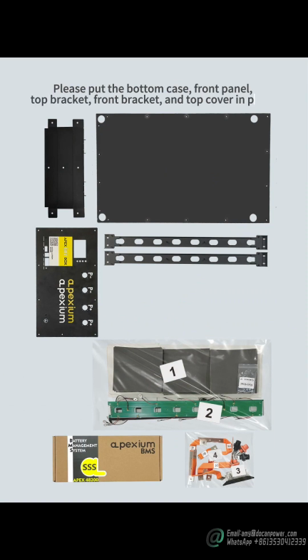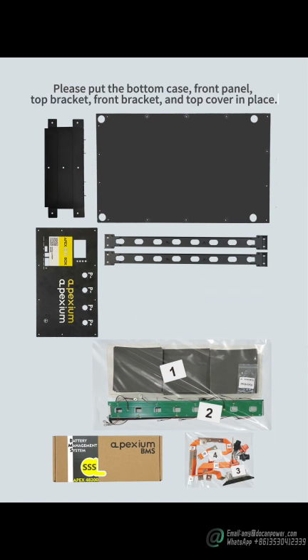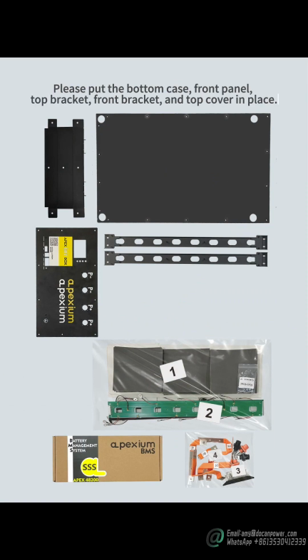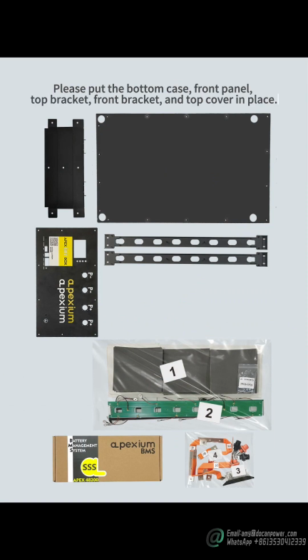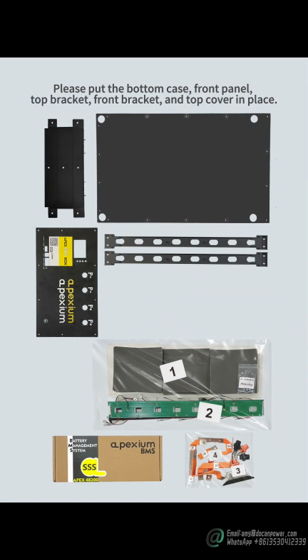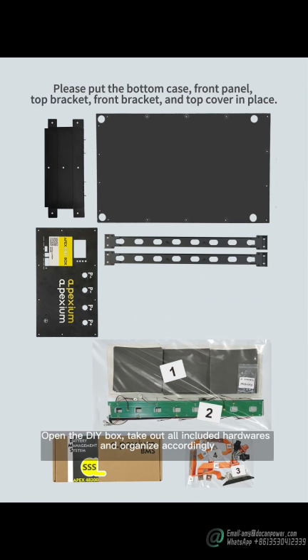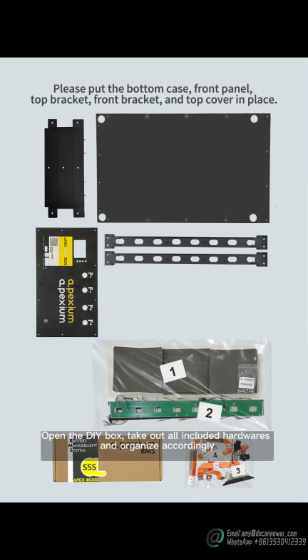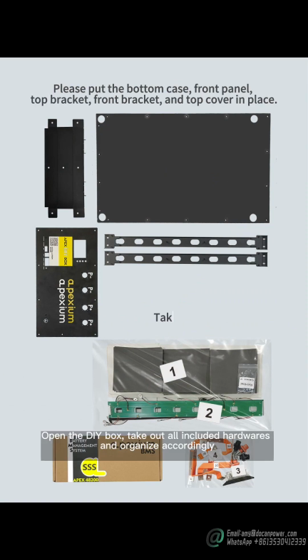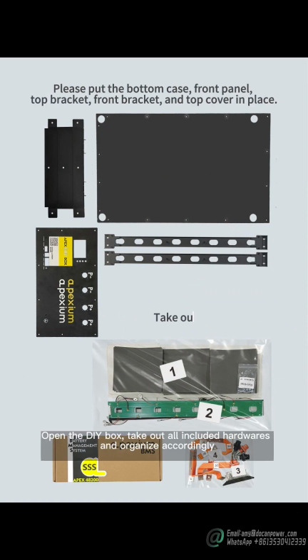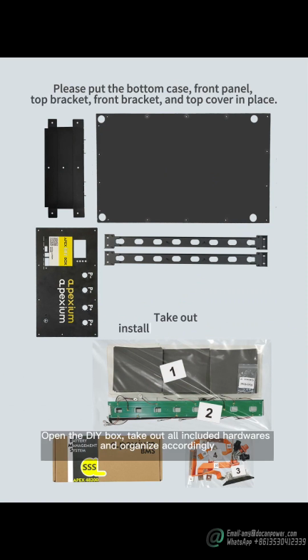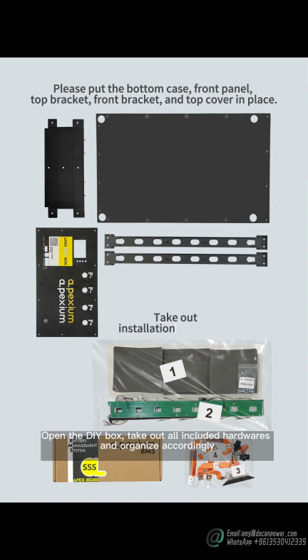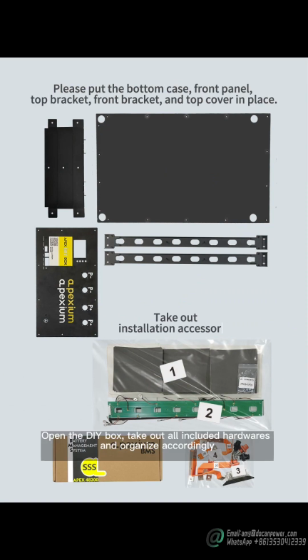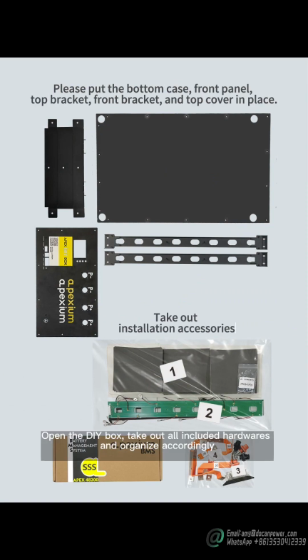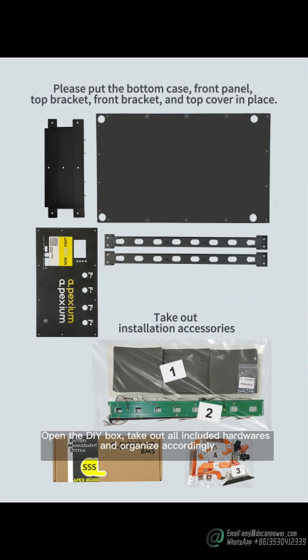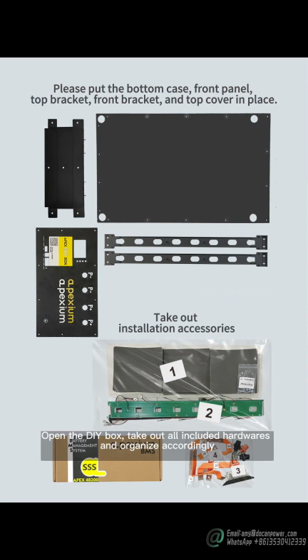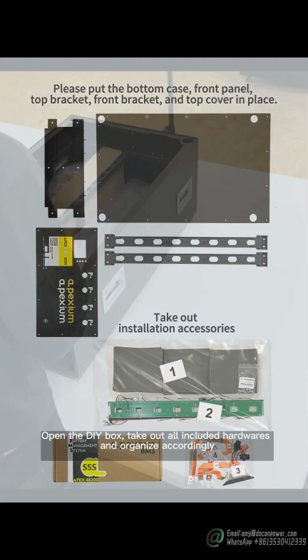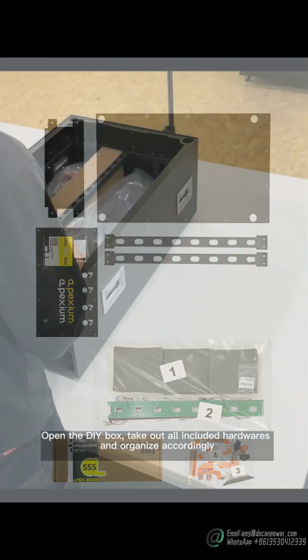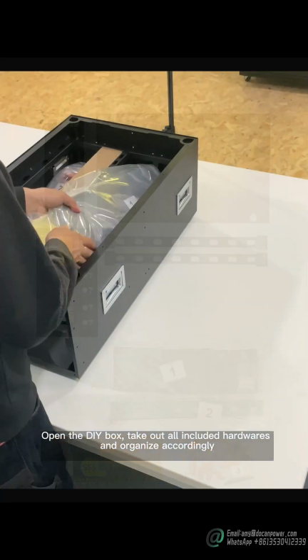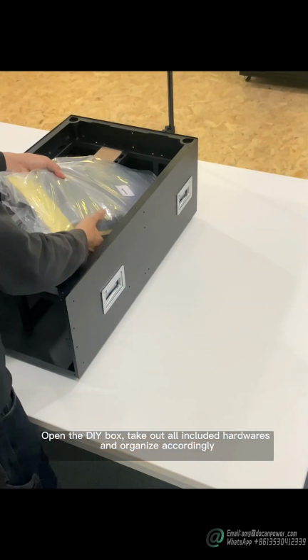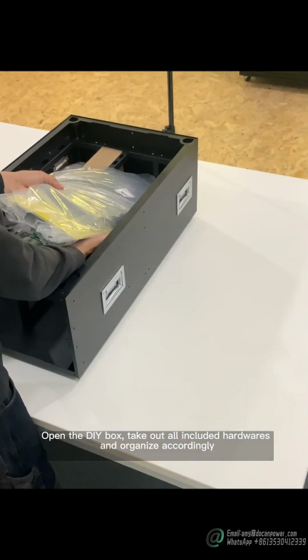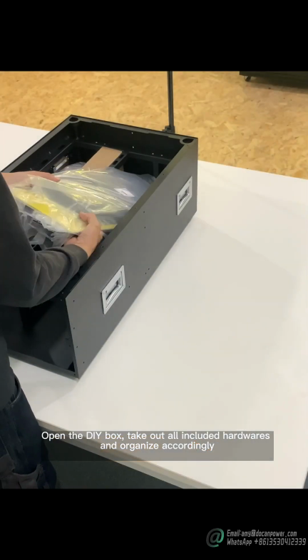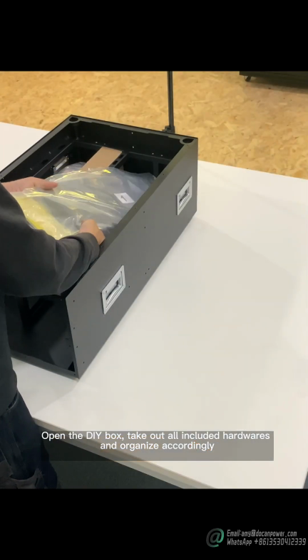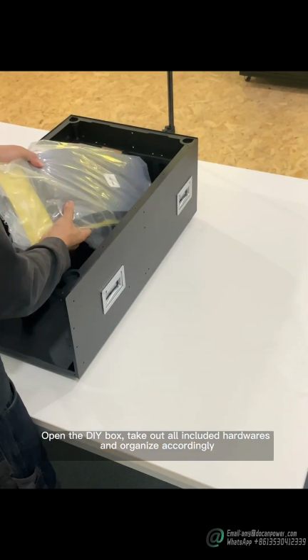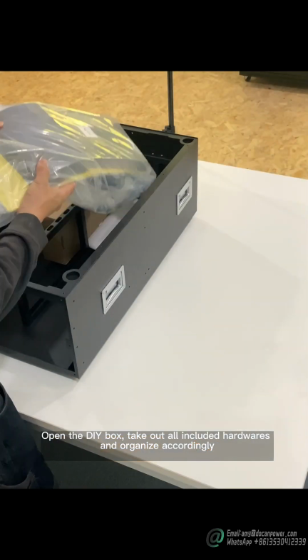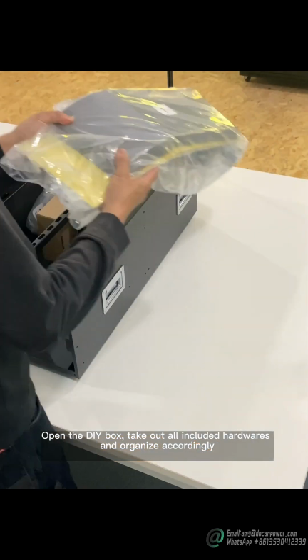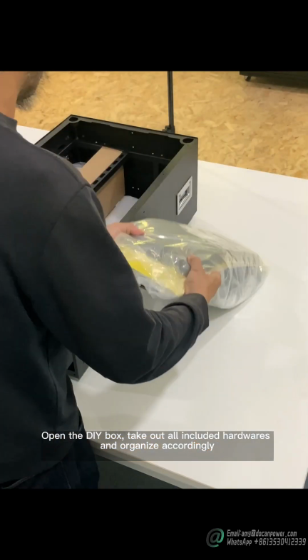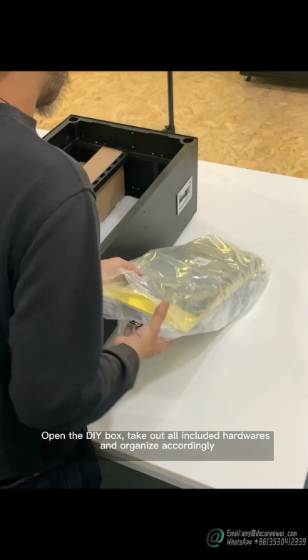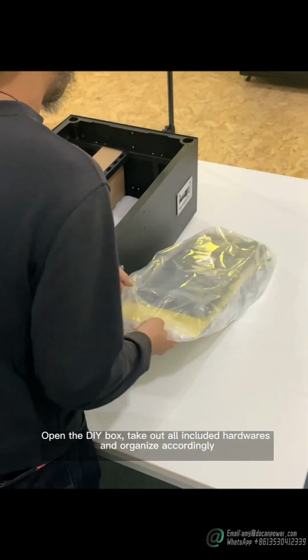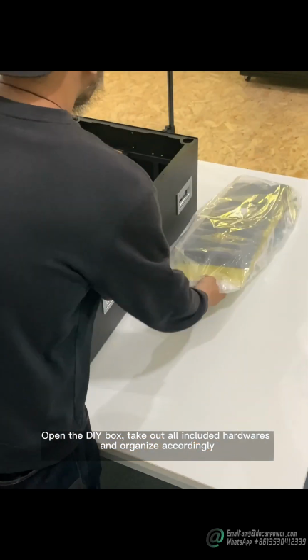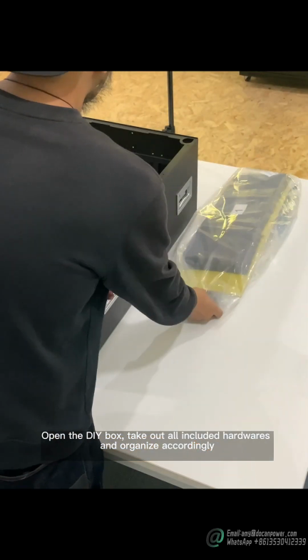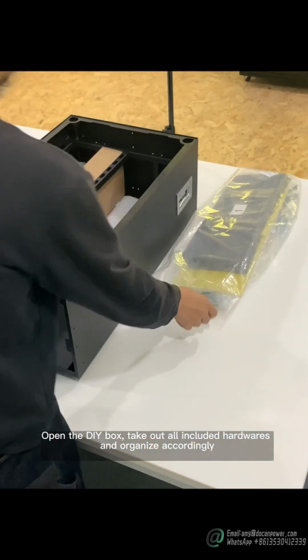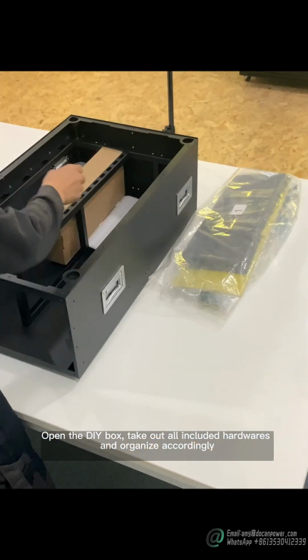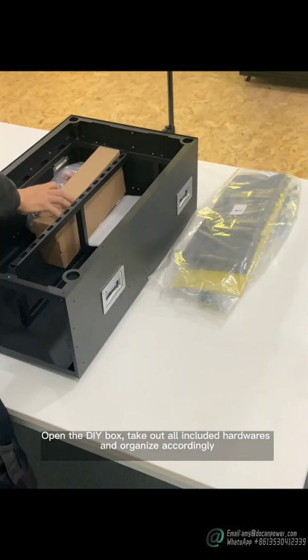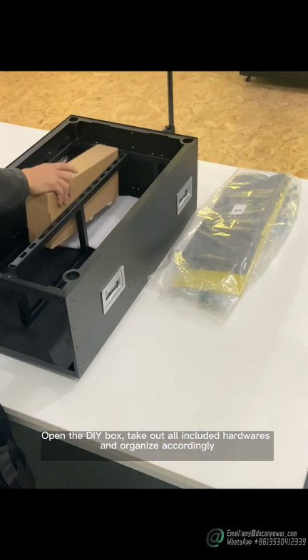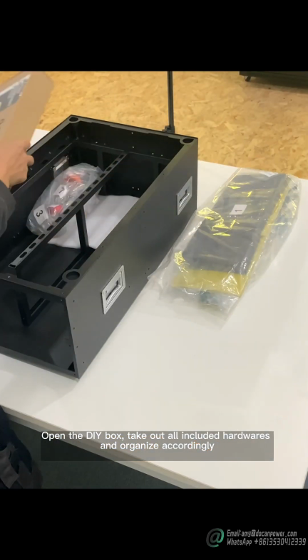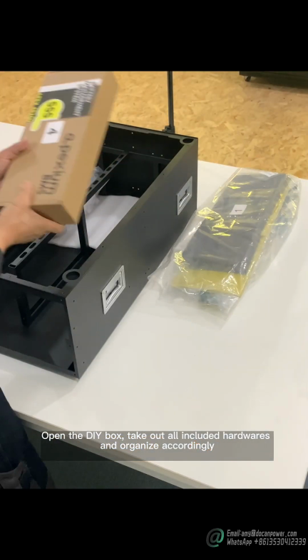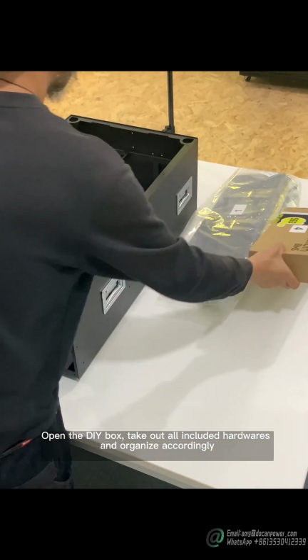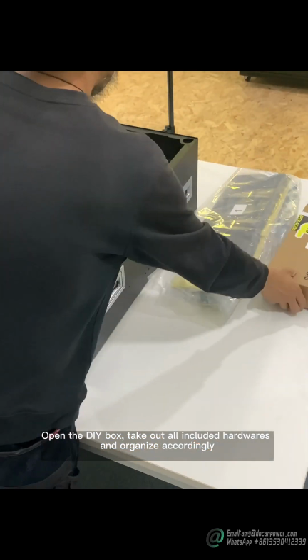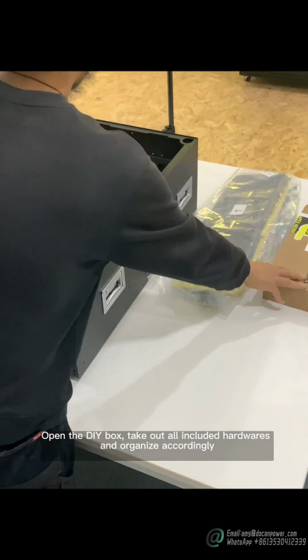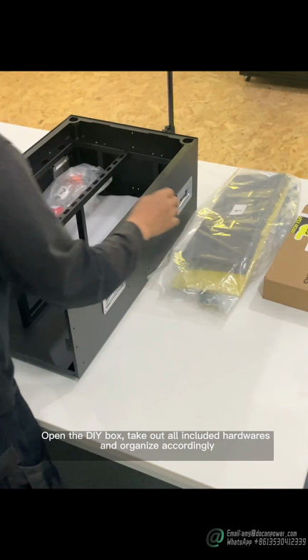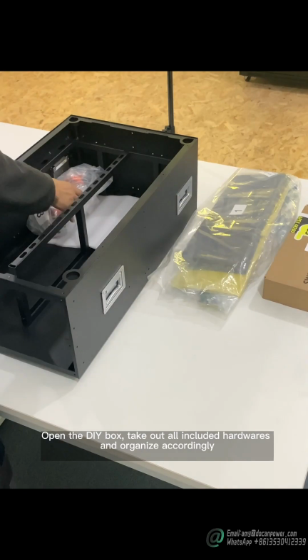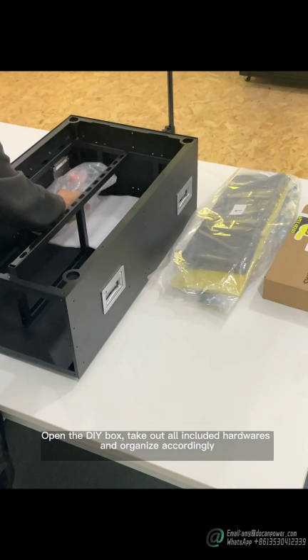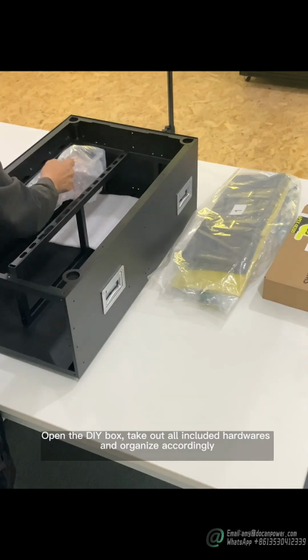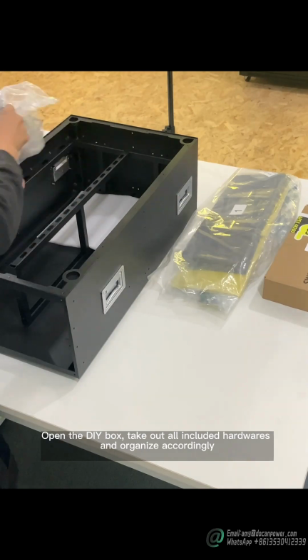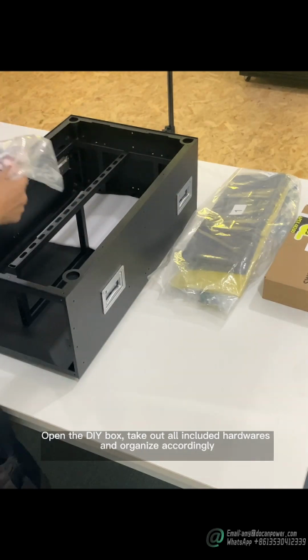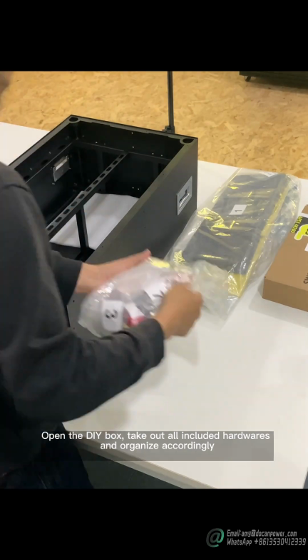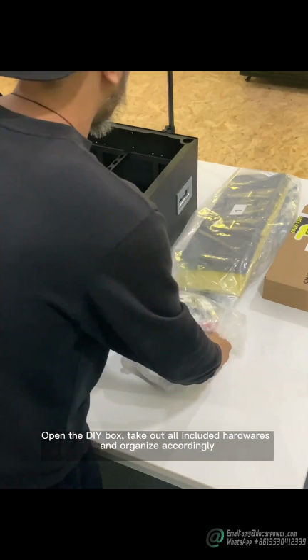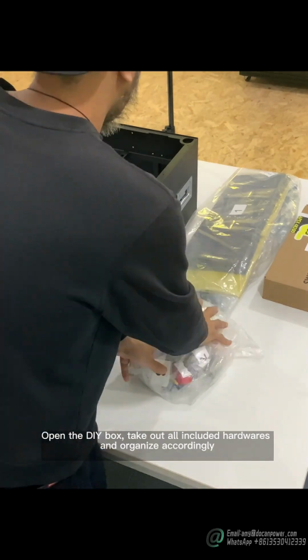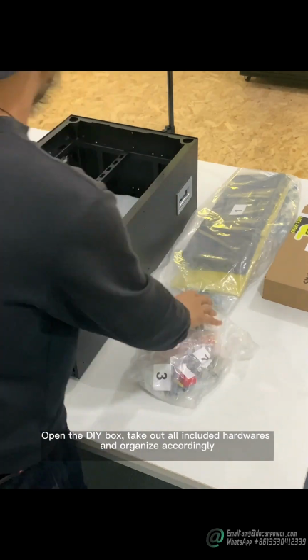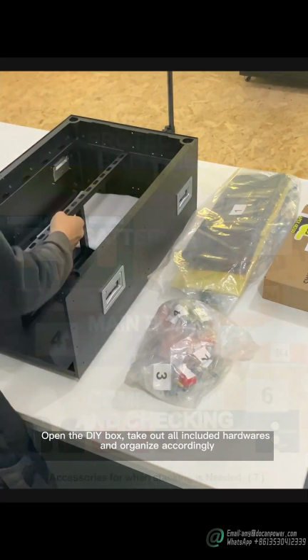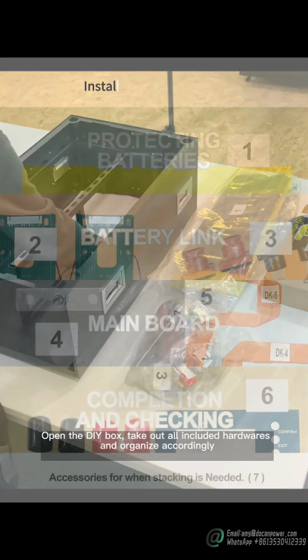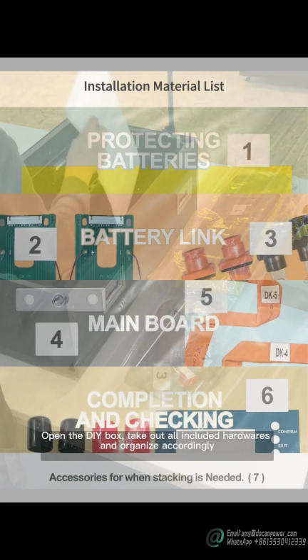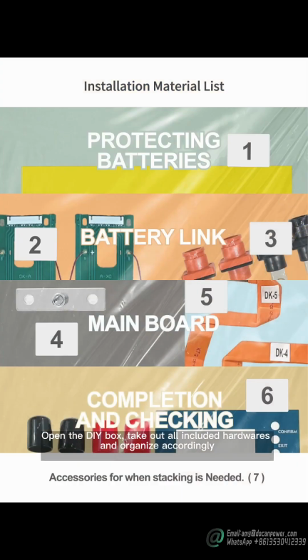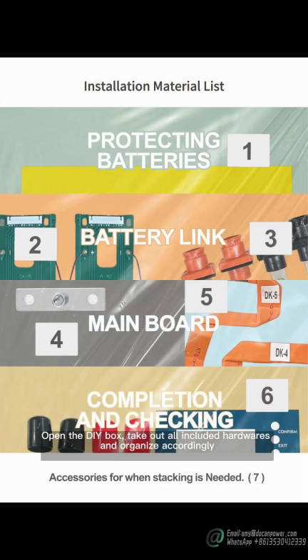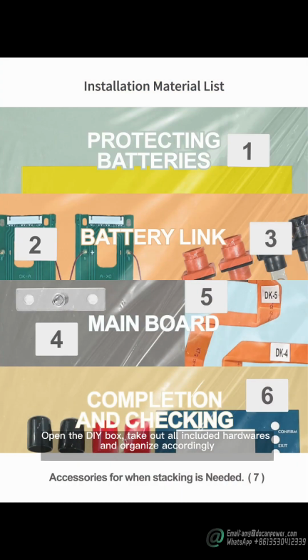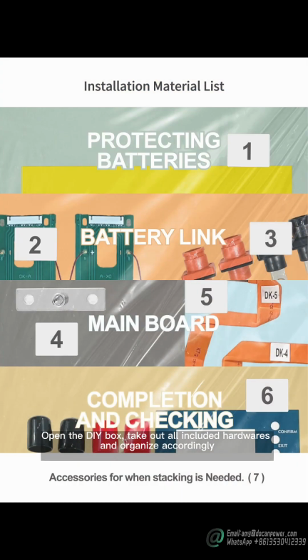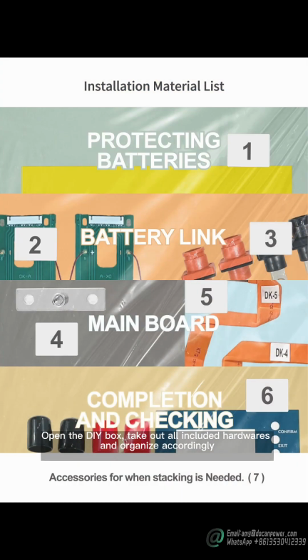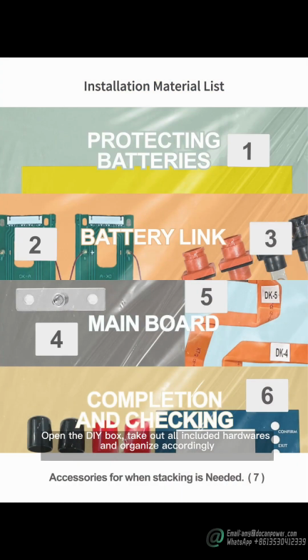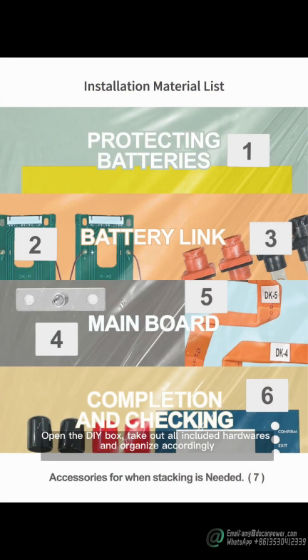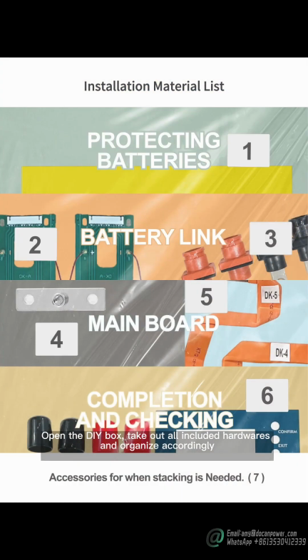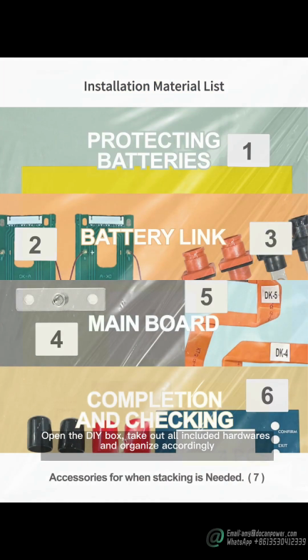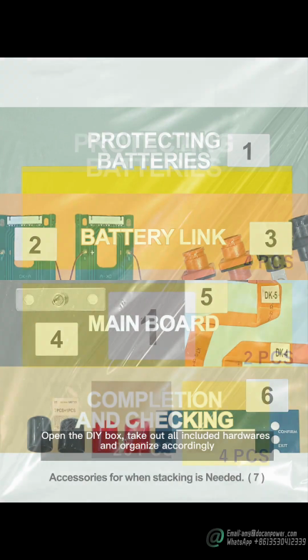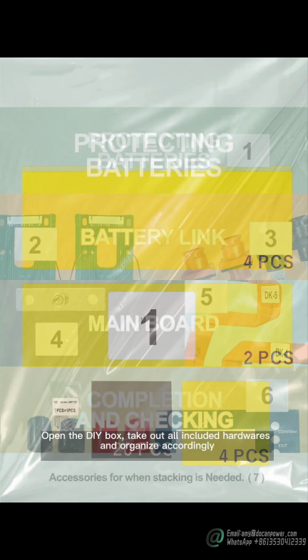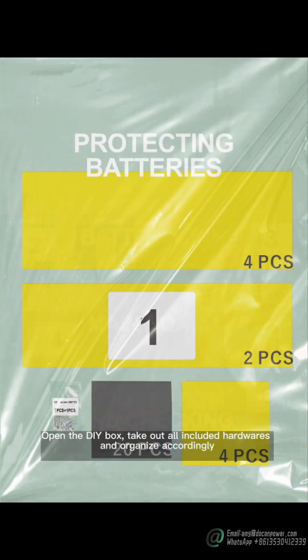Open the DIY box, pick out all included hardware, and organize accordingly.